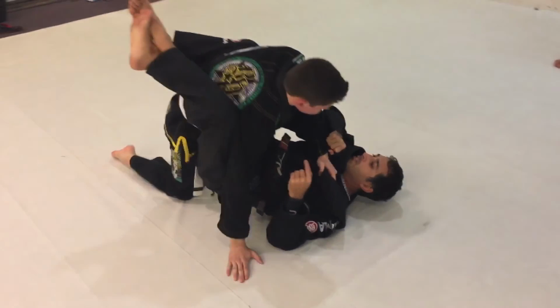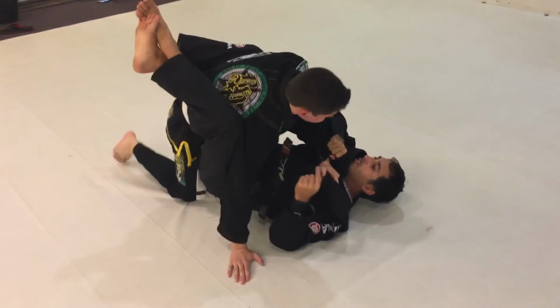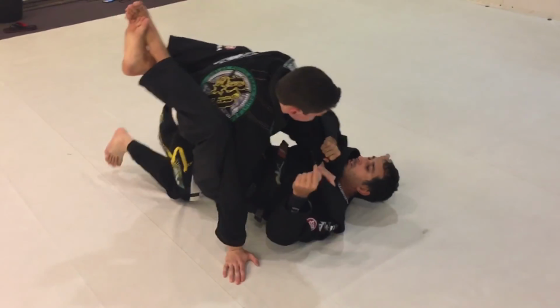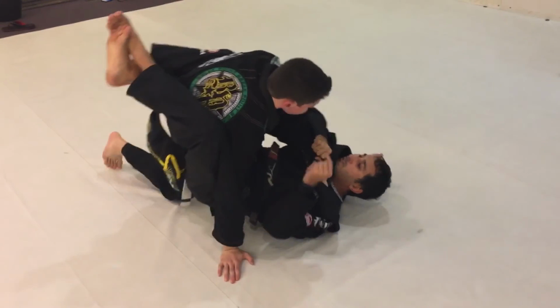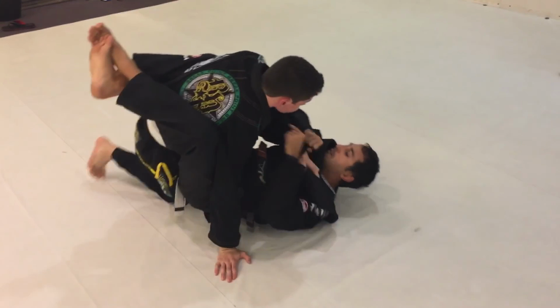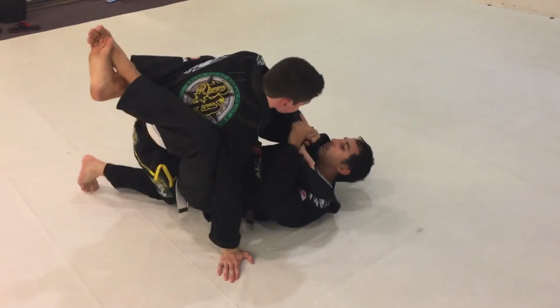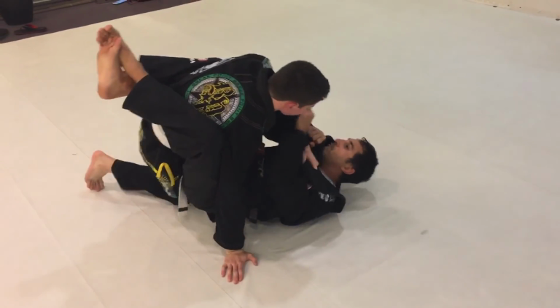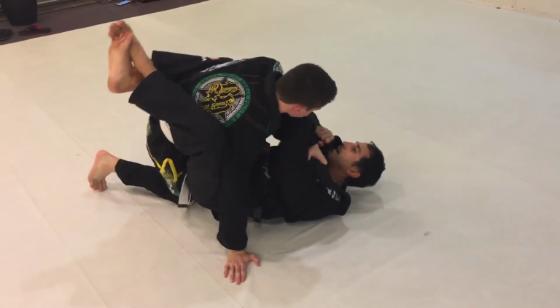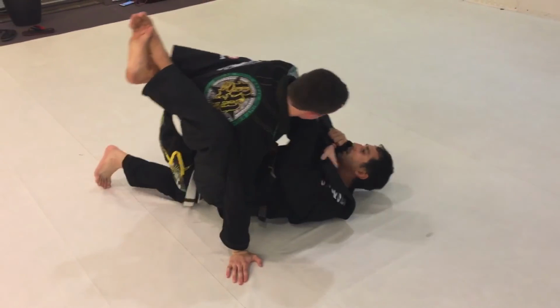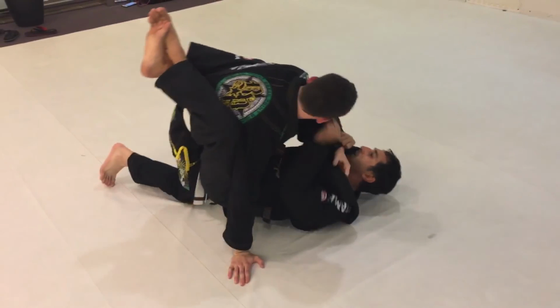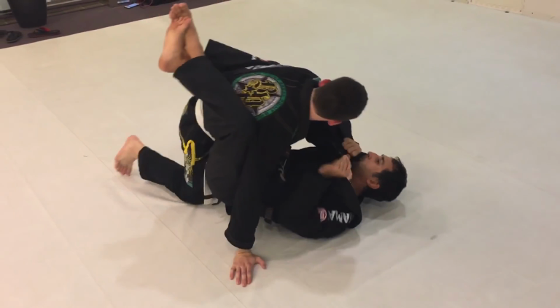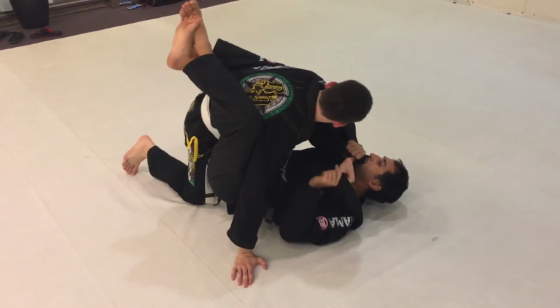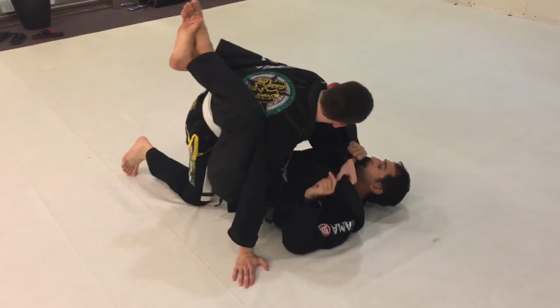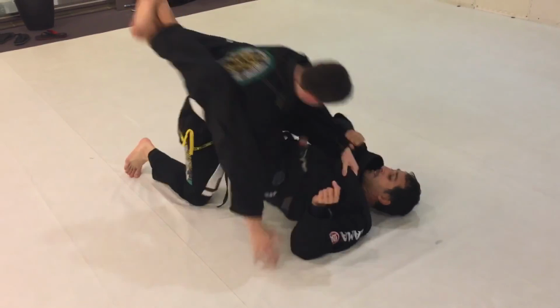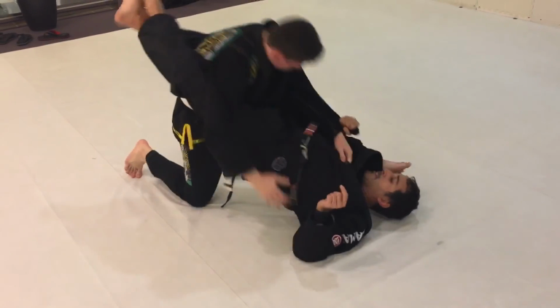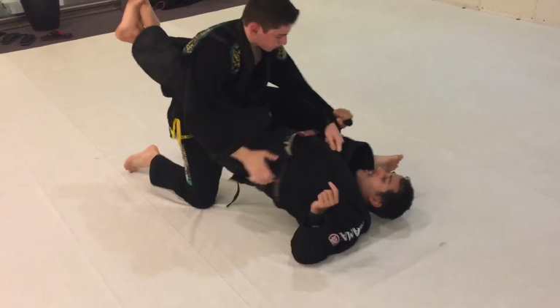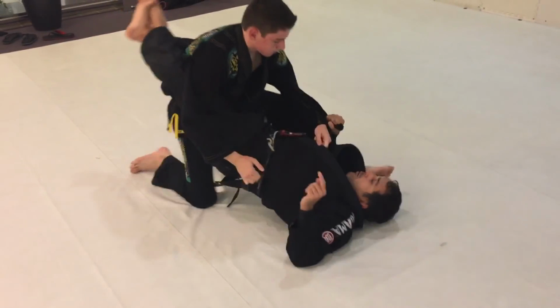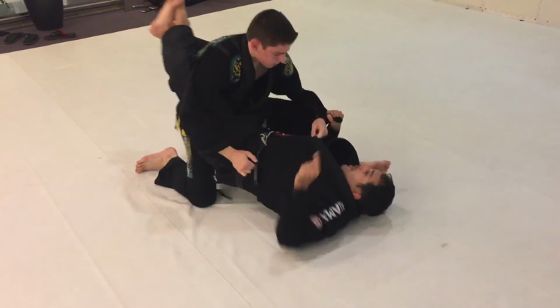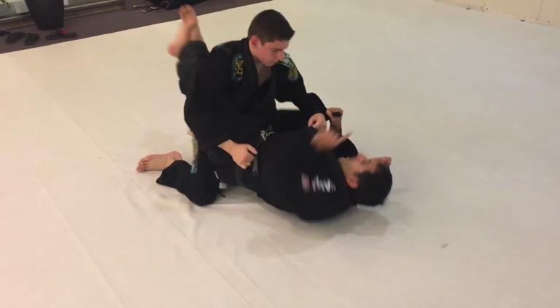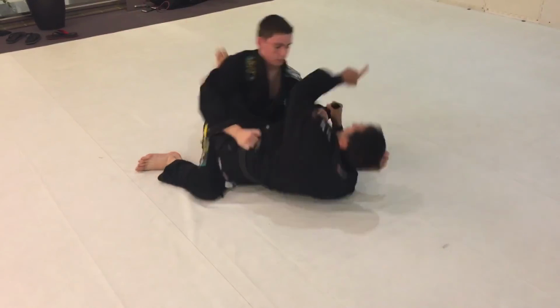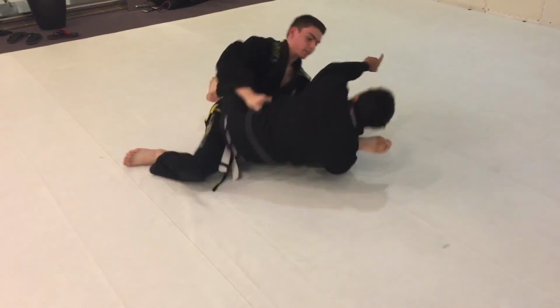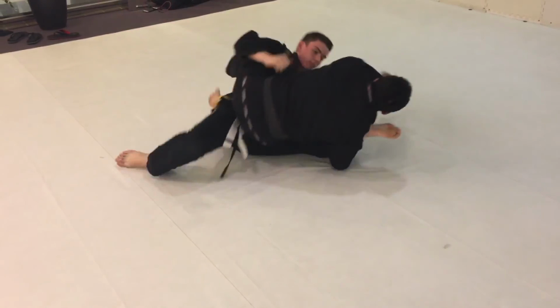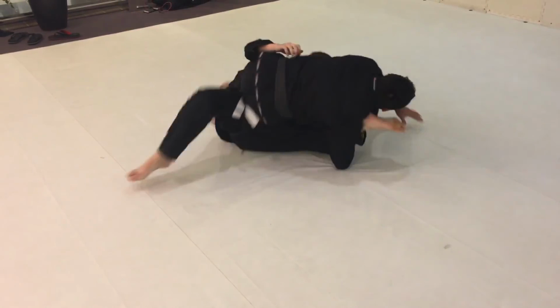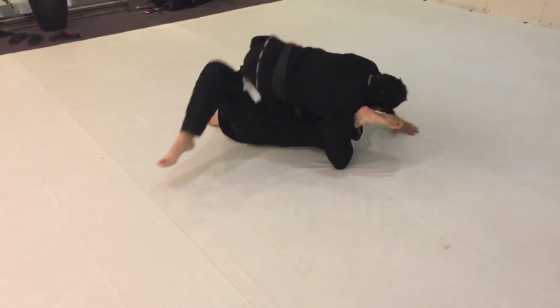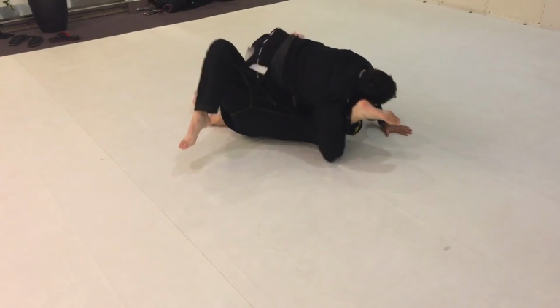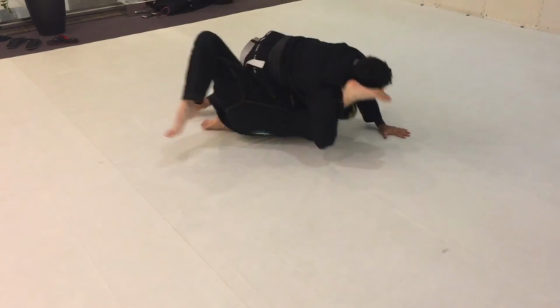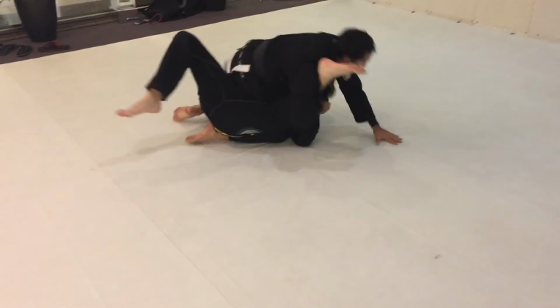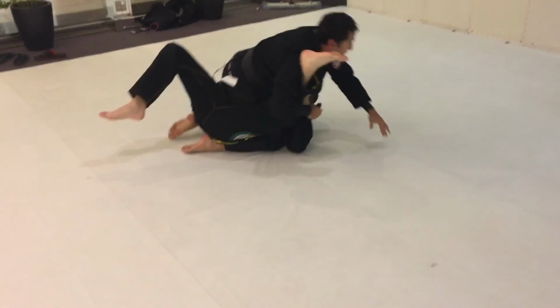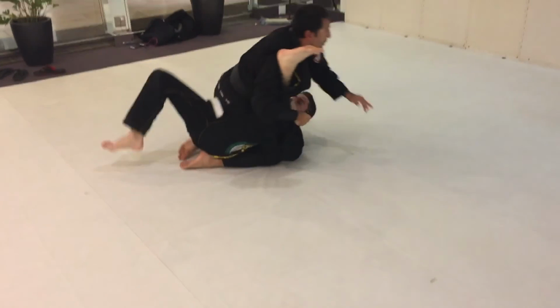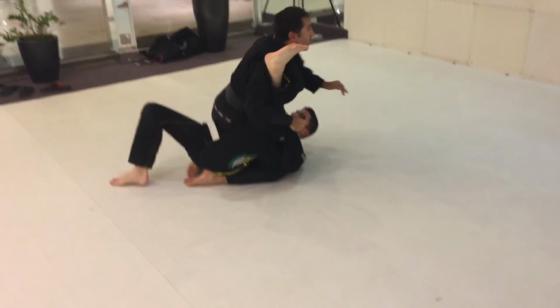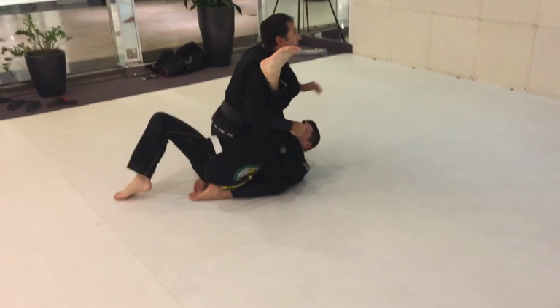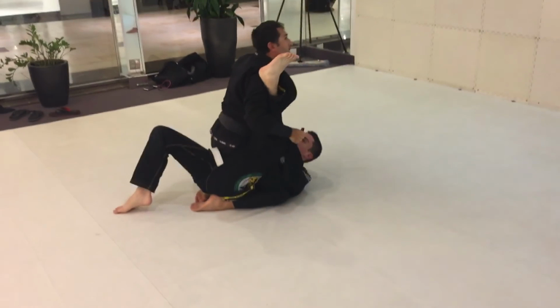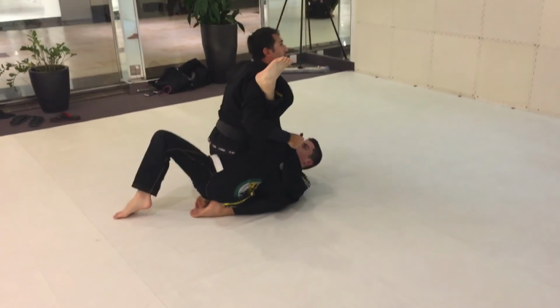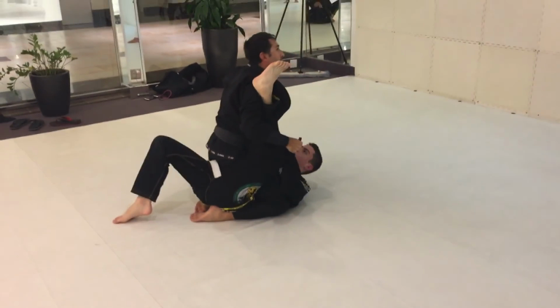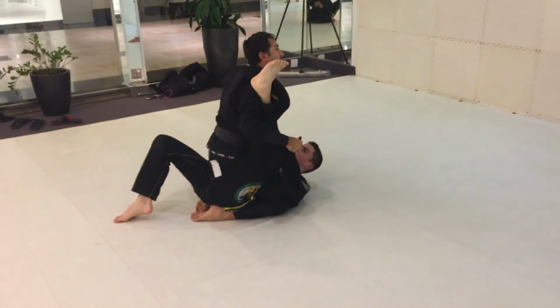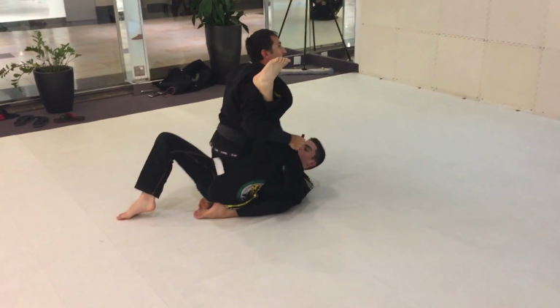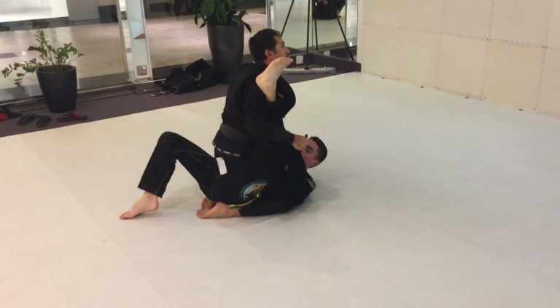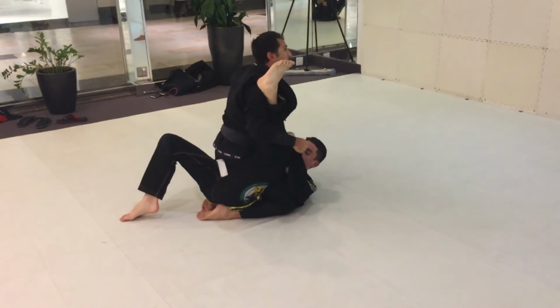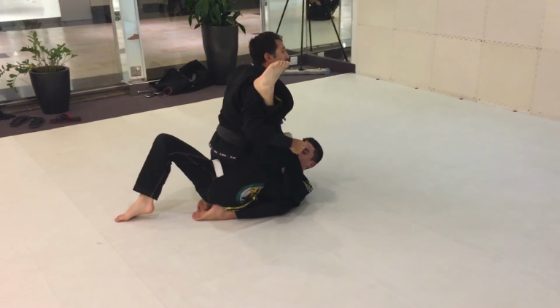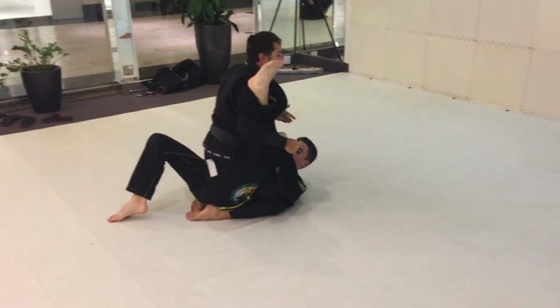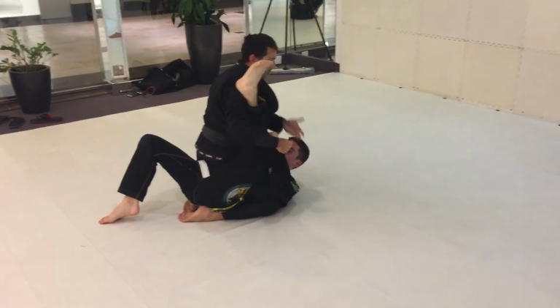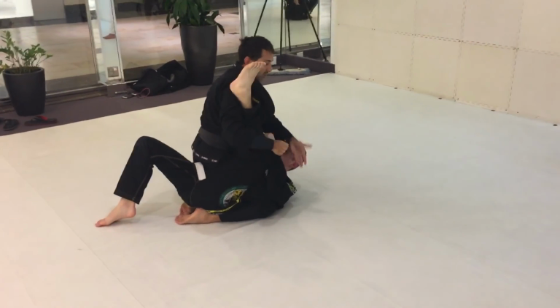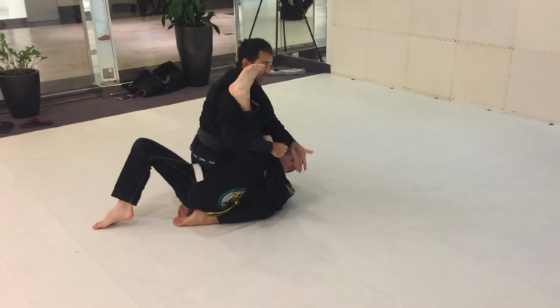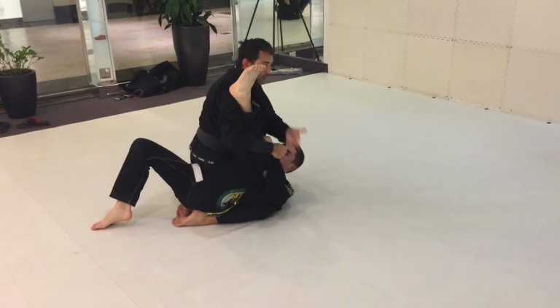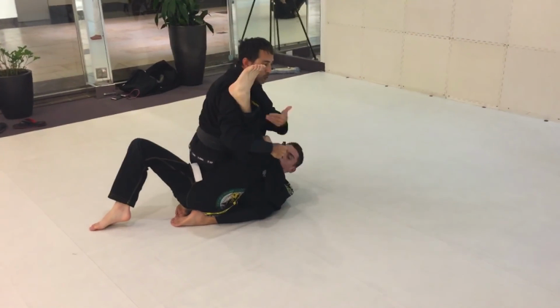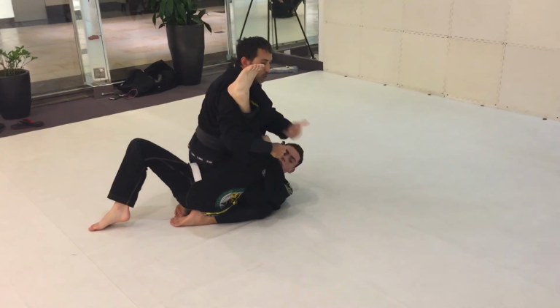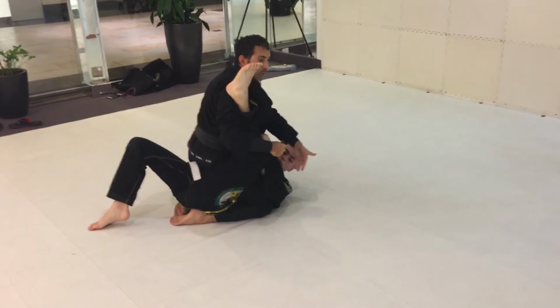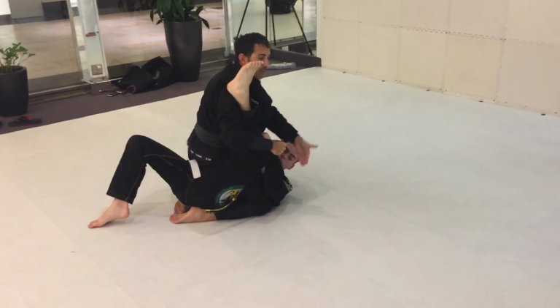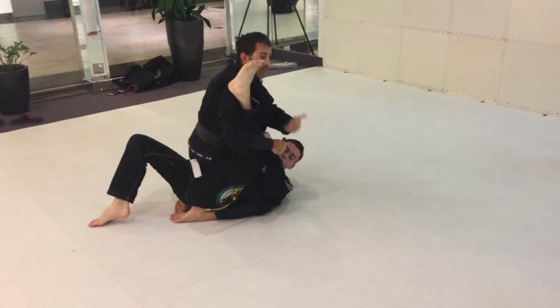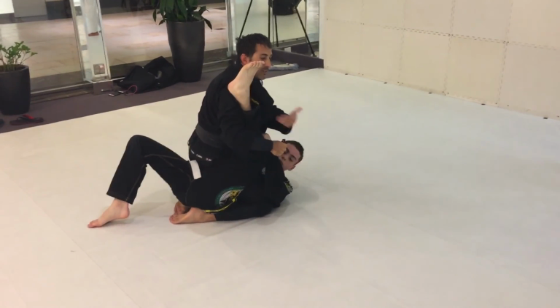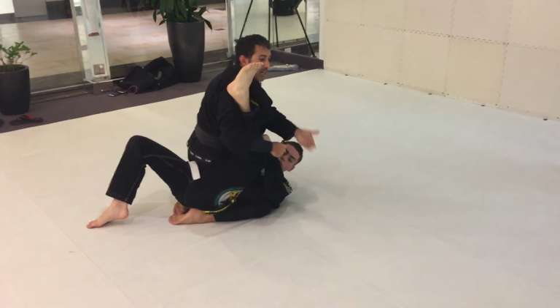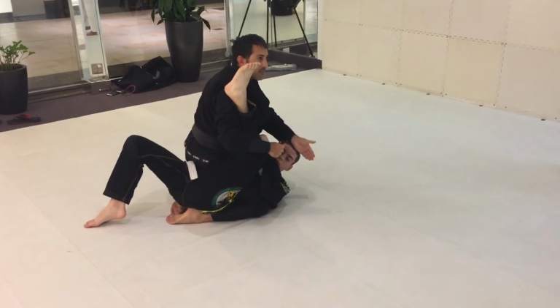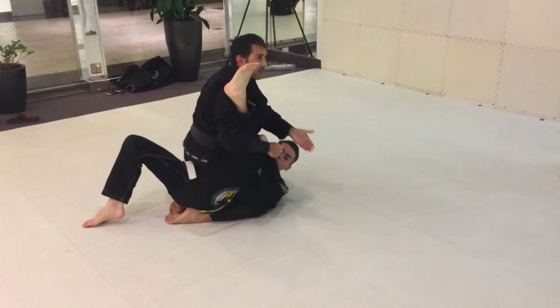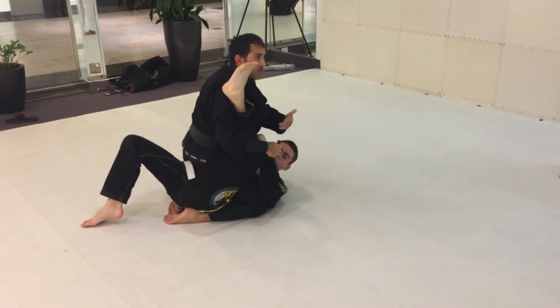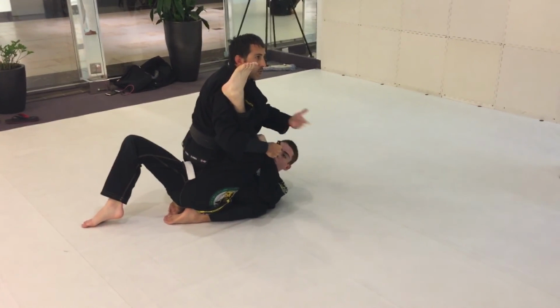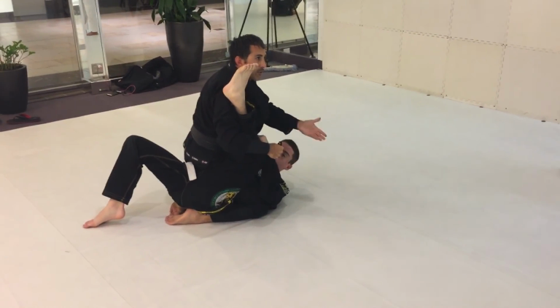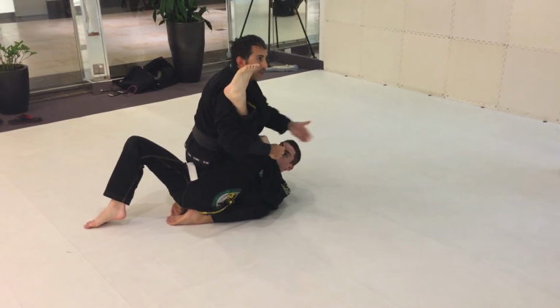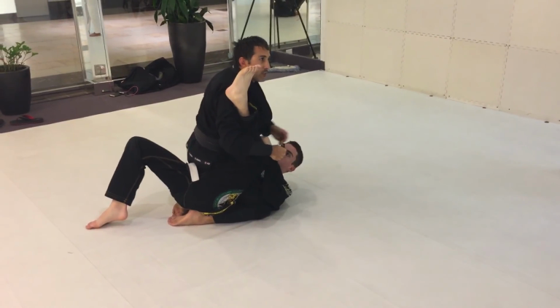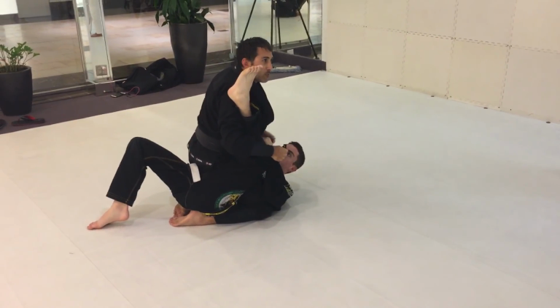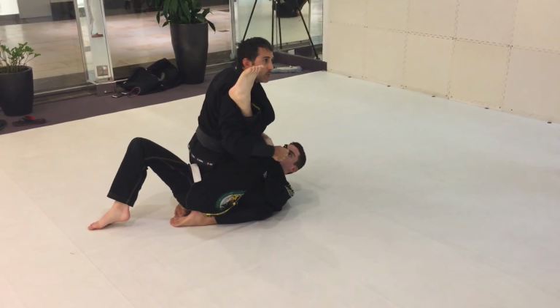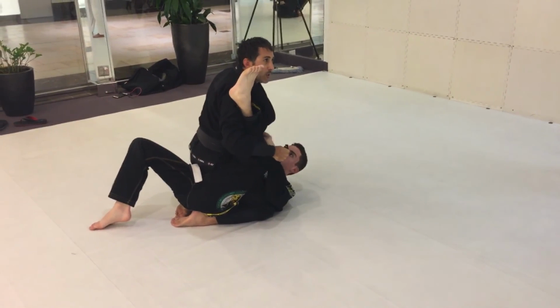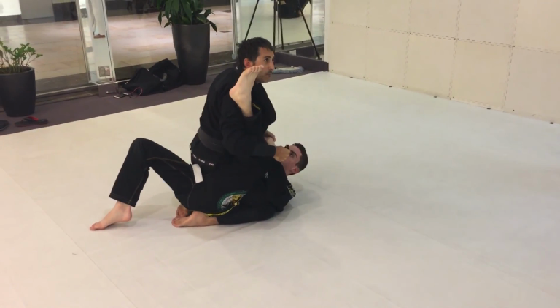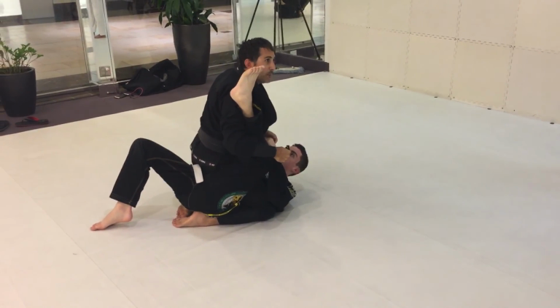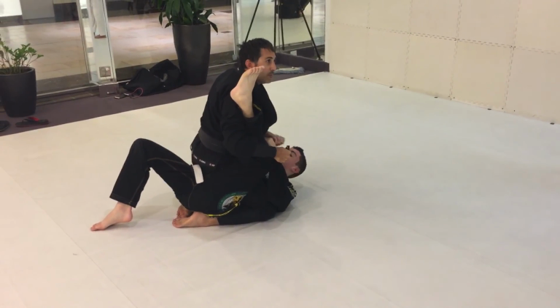If I move my hips that way — there we go. As I capture one of his sides, there's no way for him to stop it.